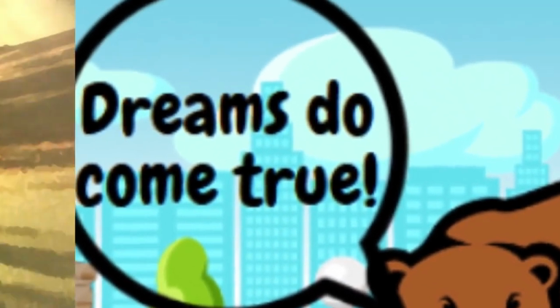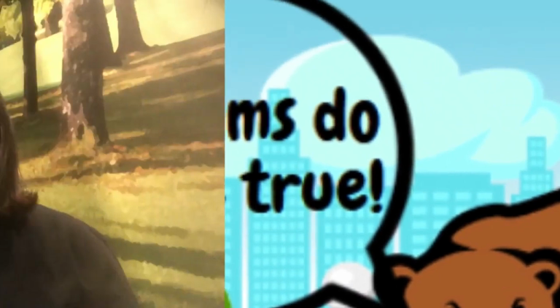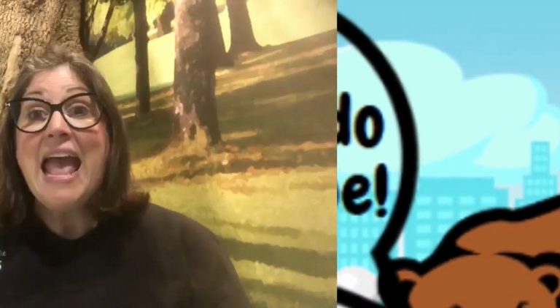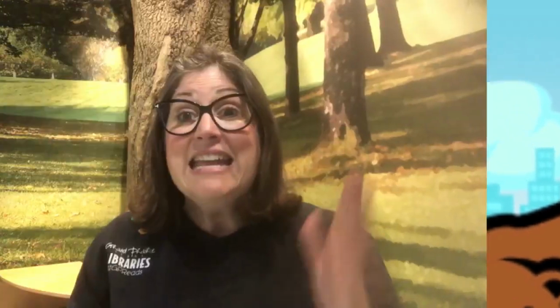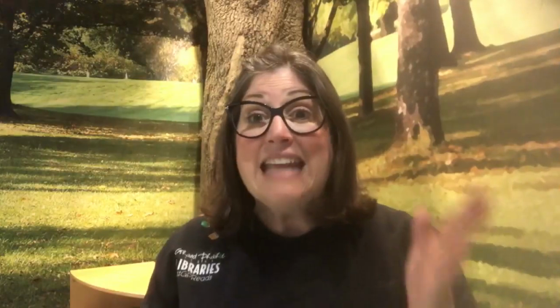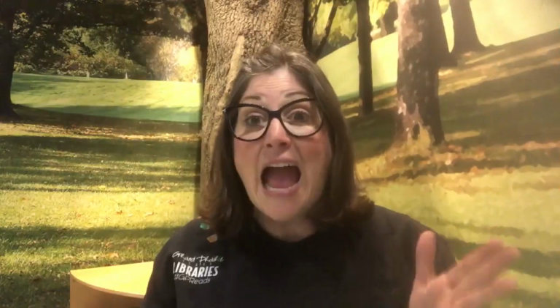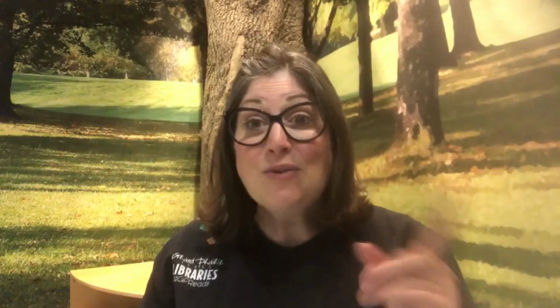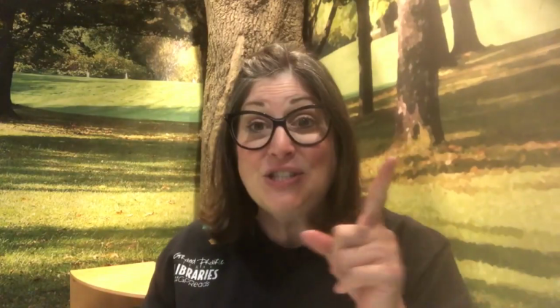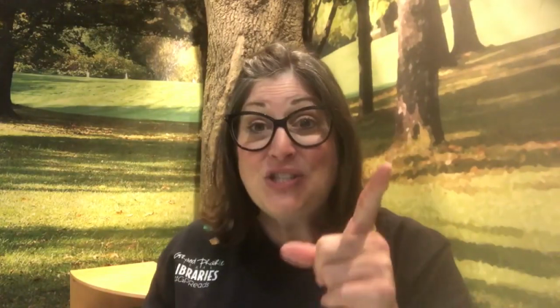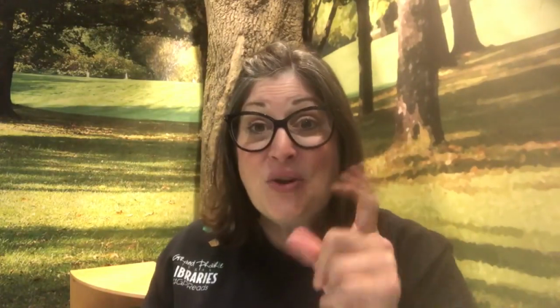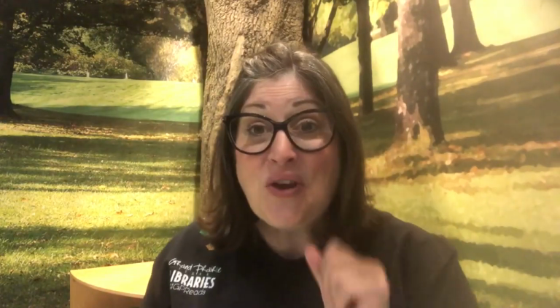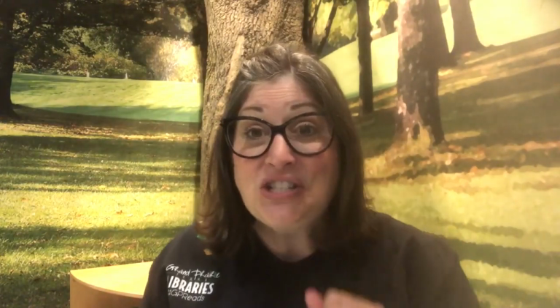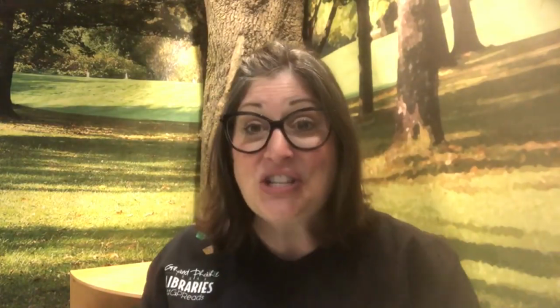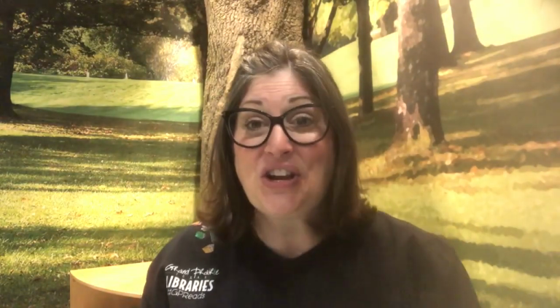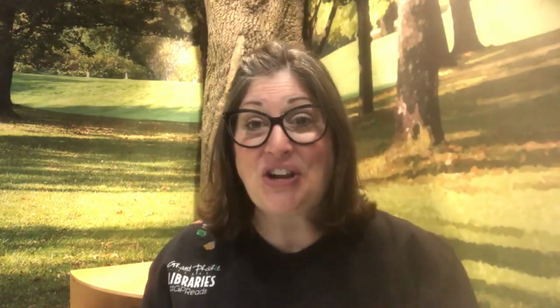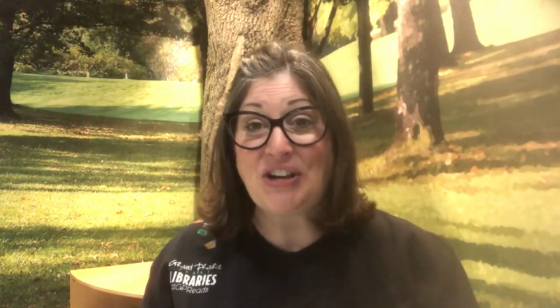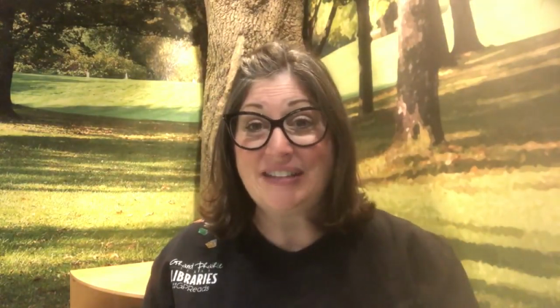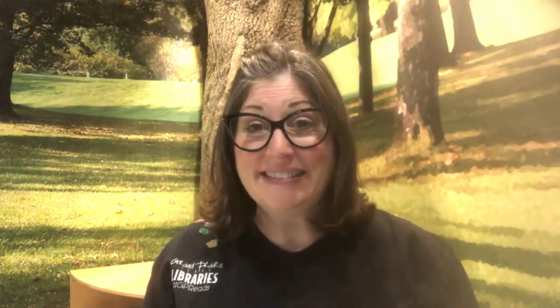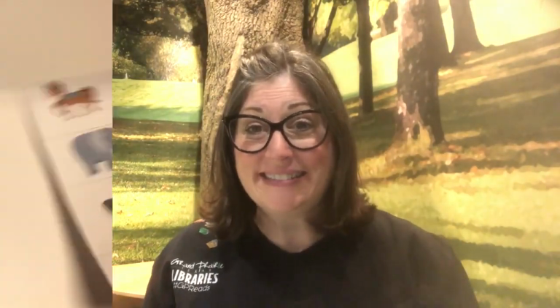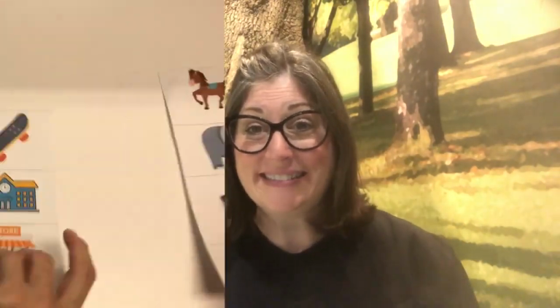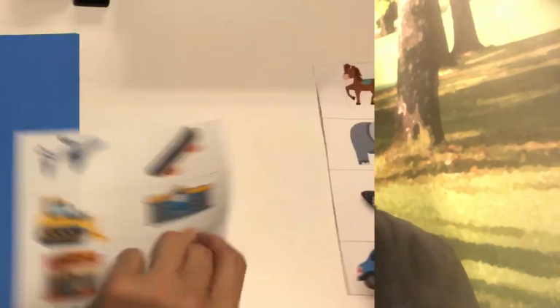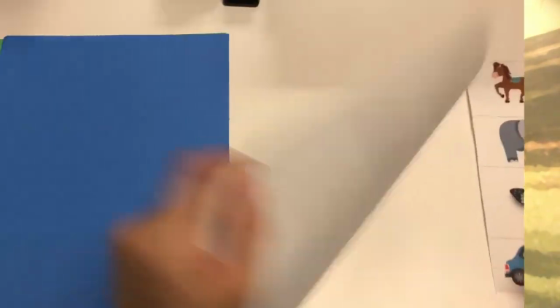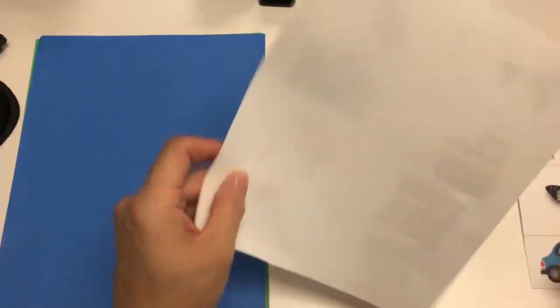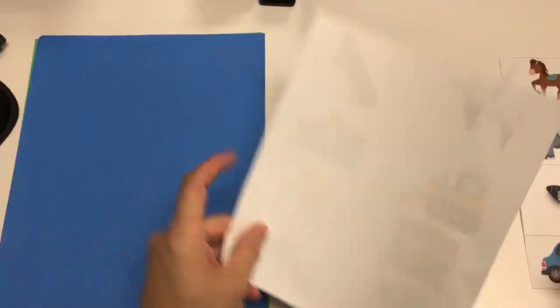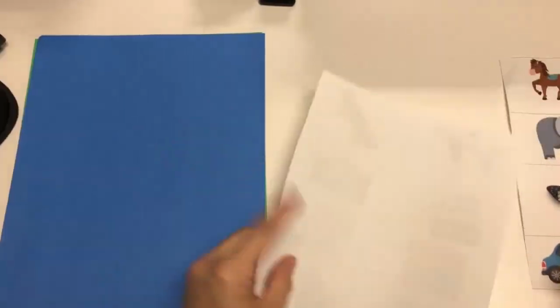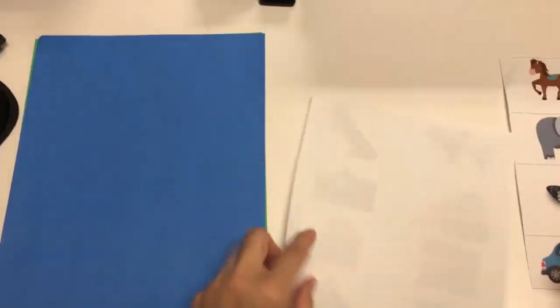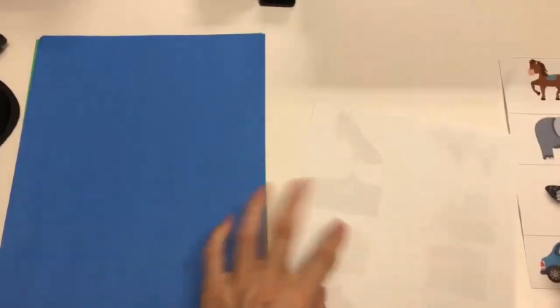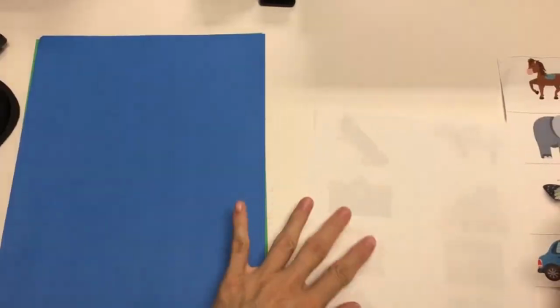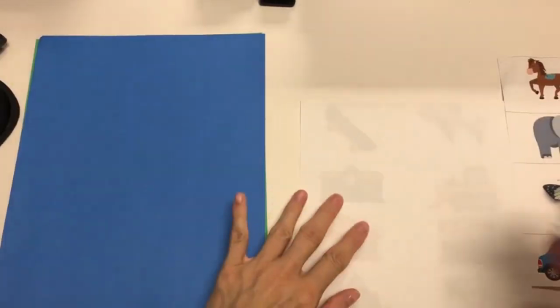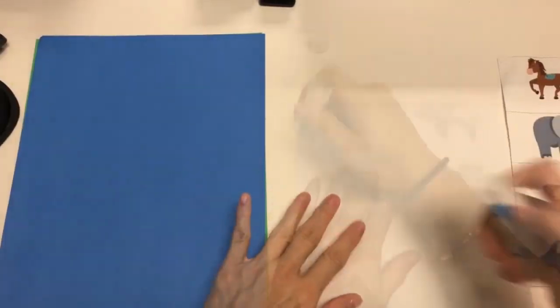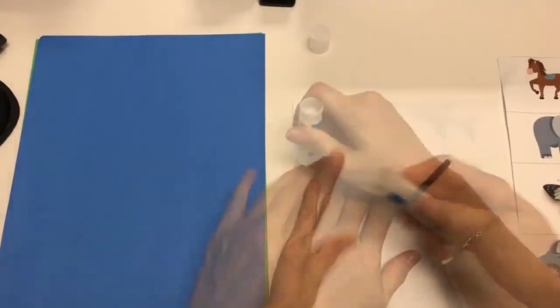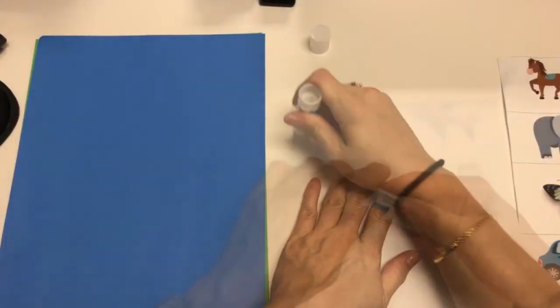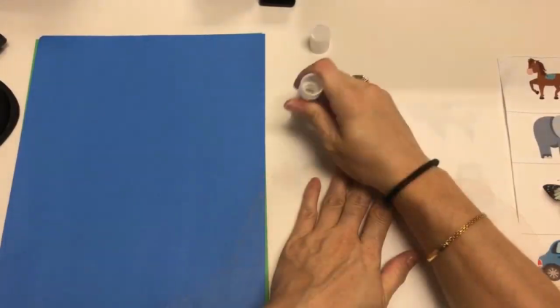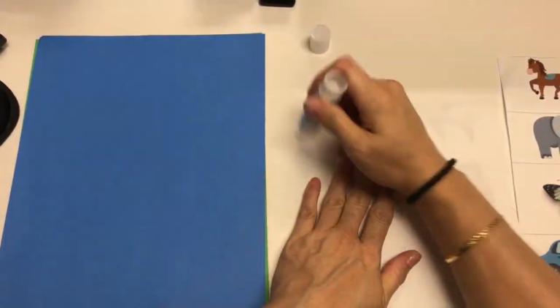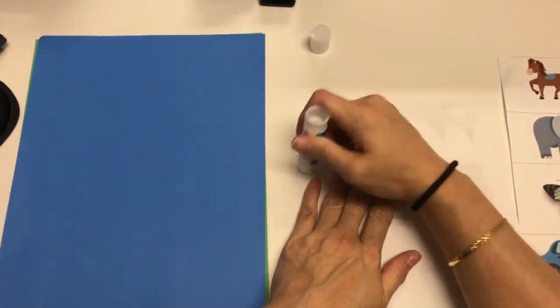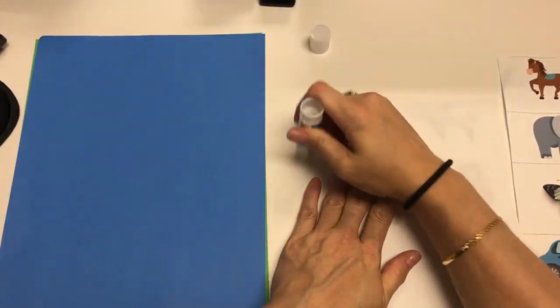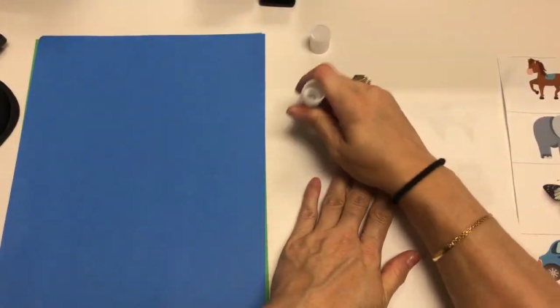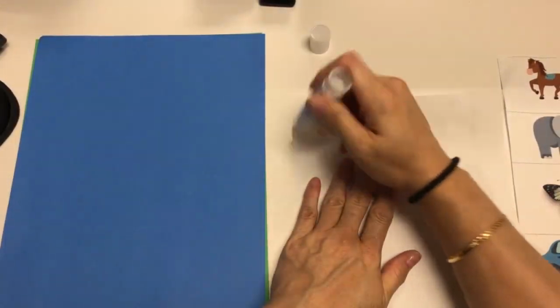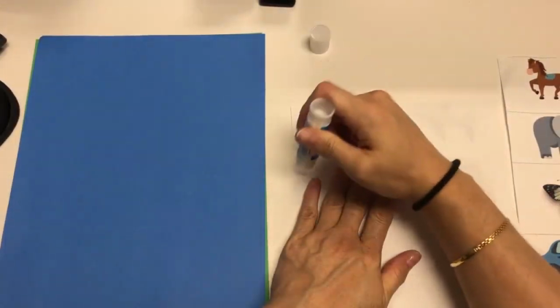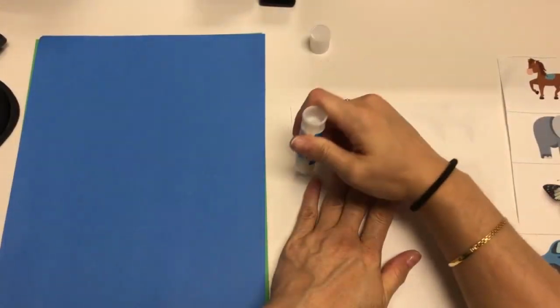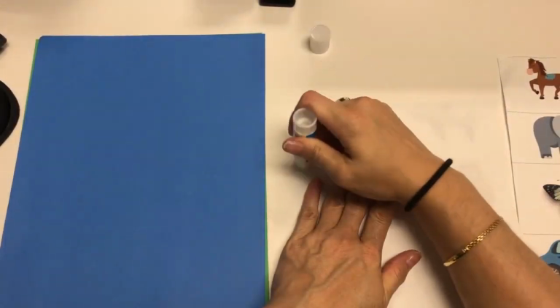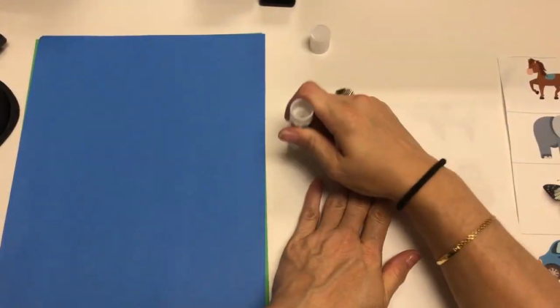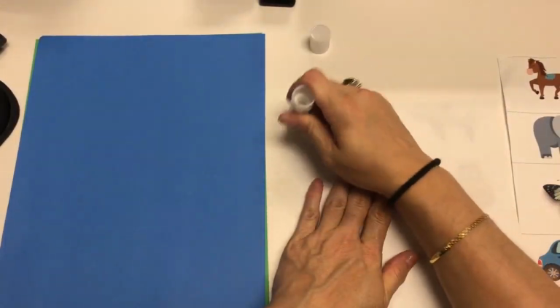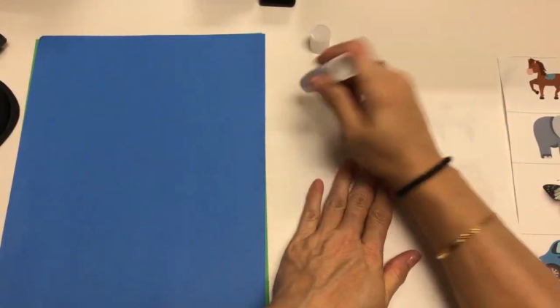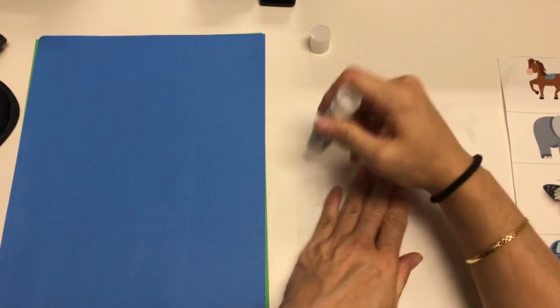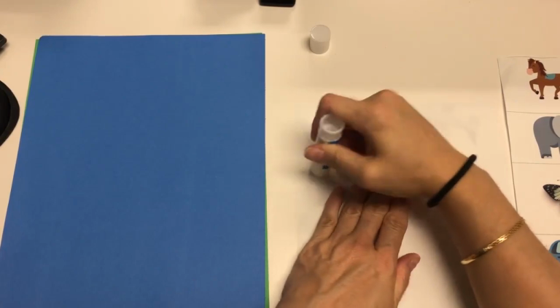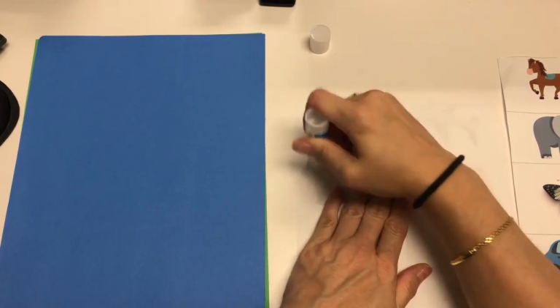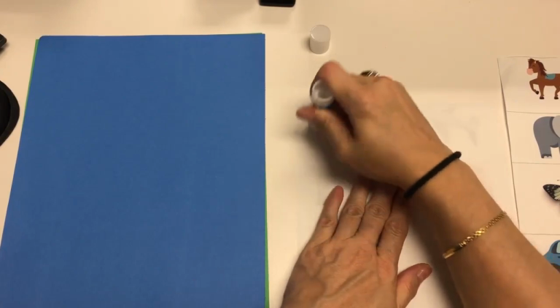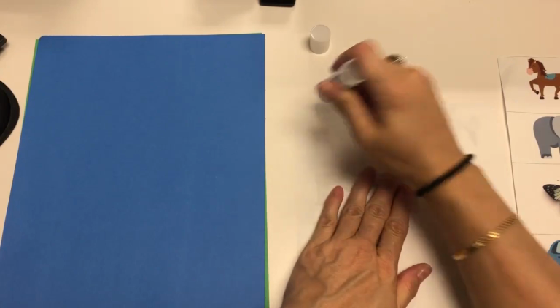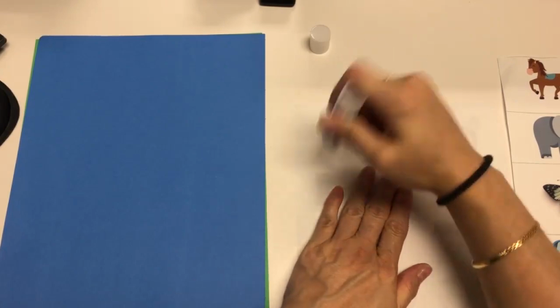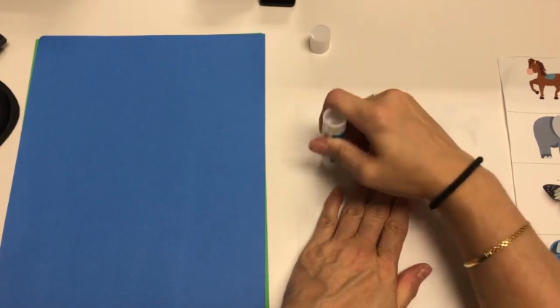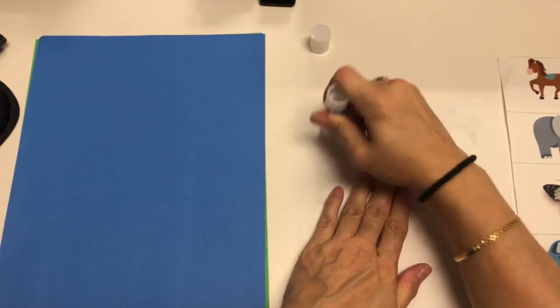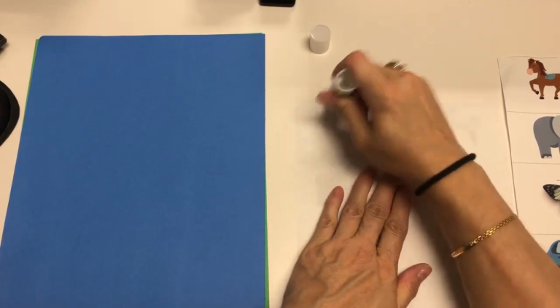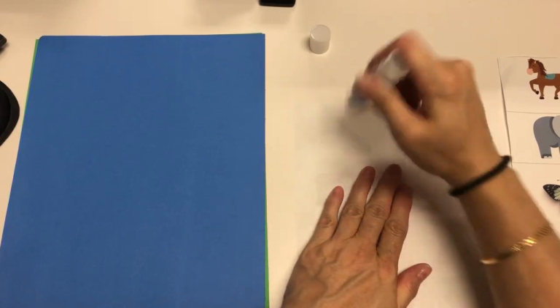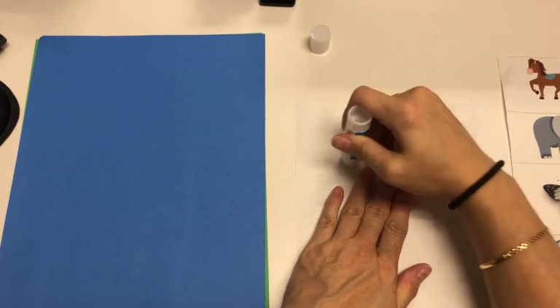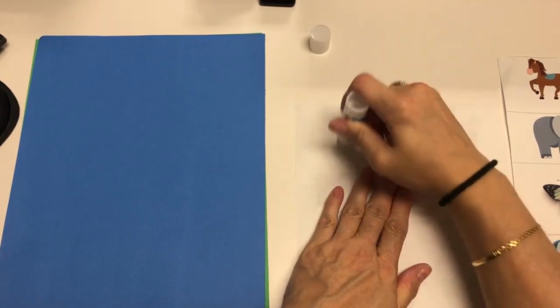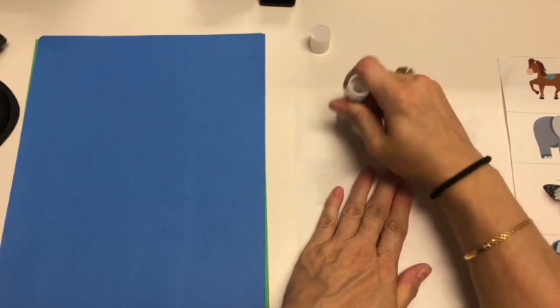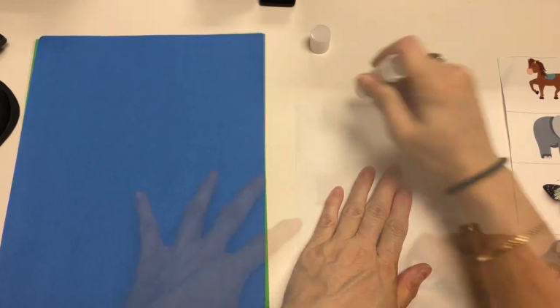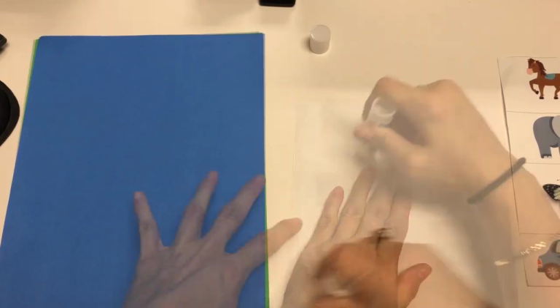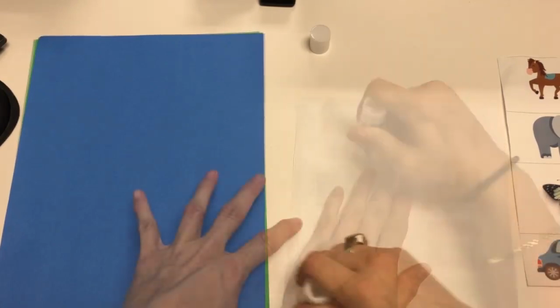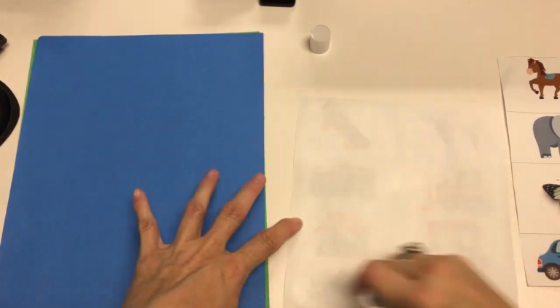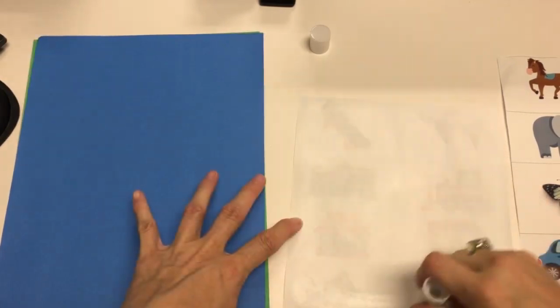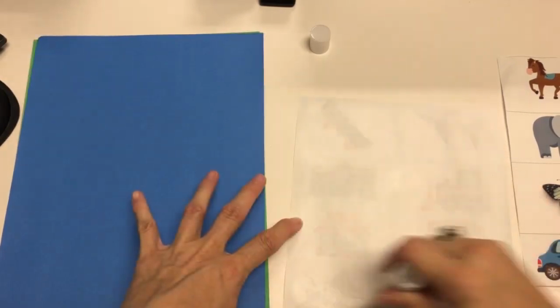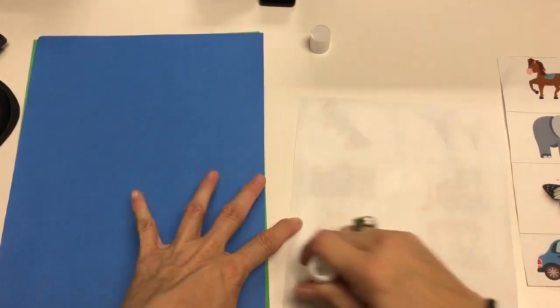Now it's your turn. Use the picture cards to make your own story. Draw a picture to go with it.